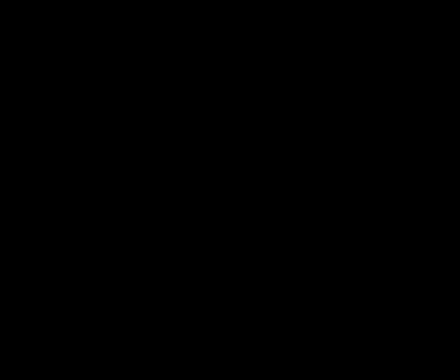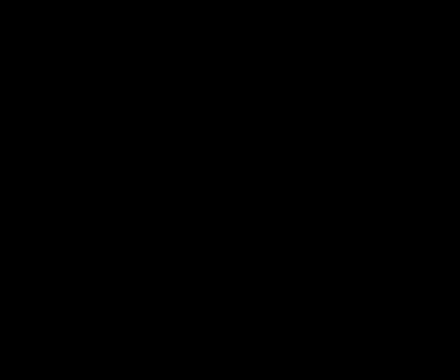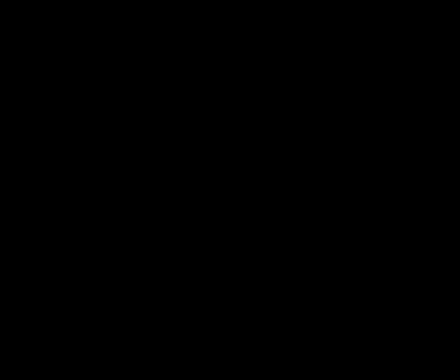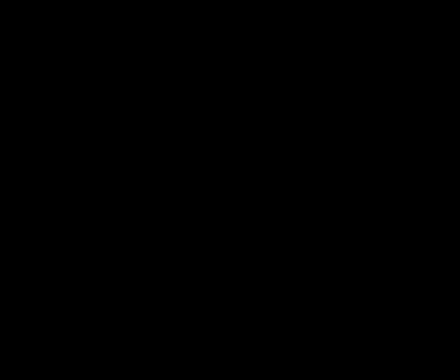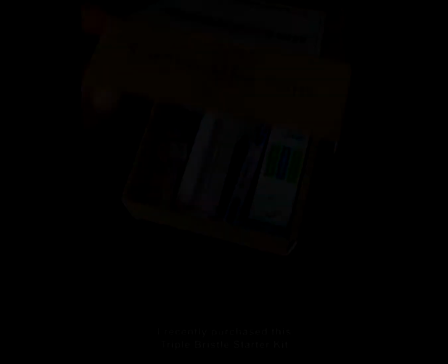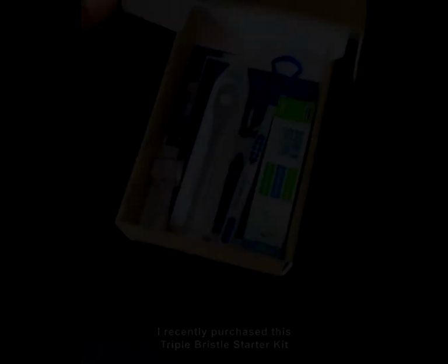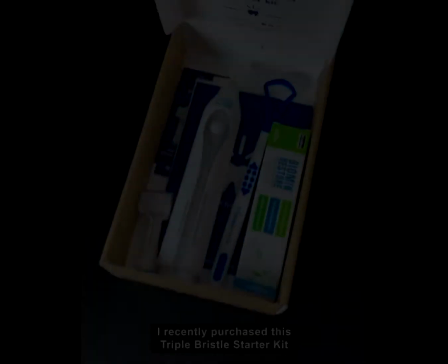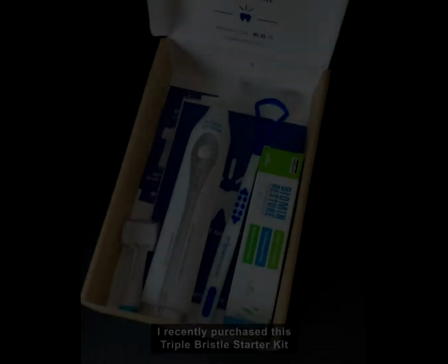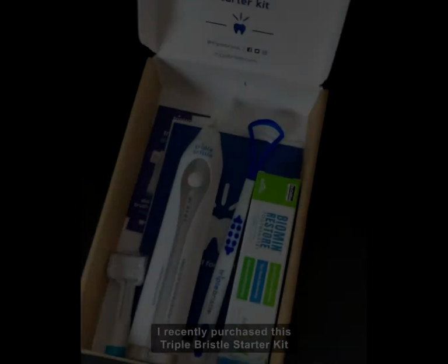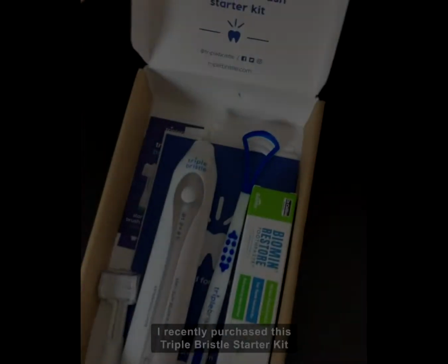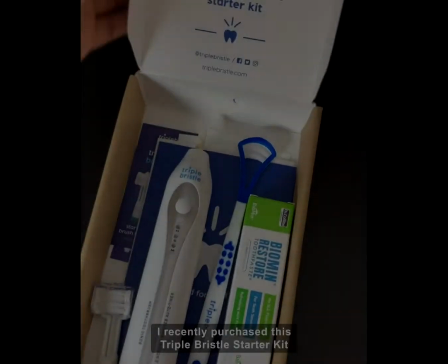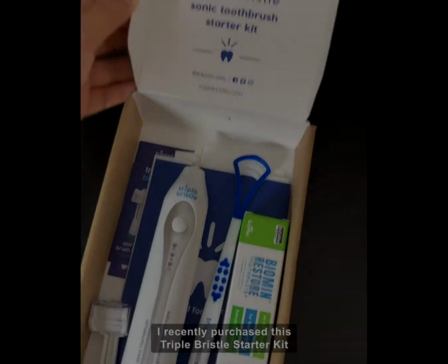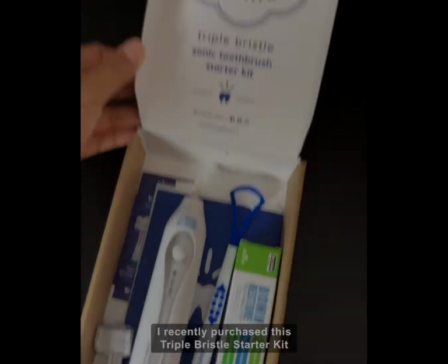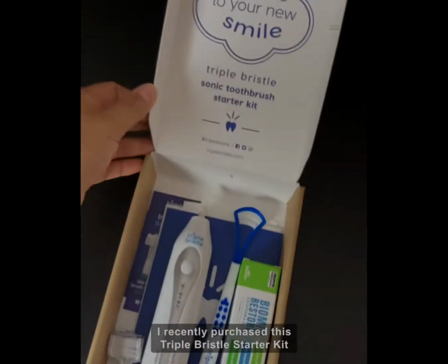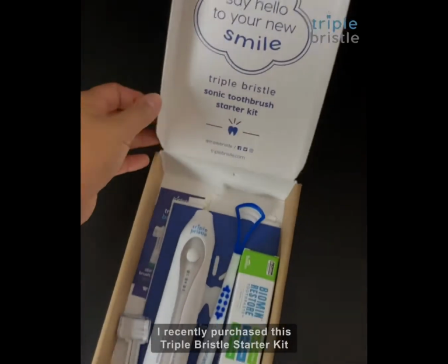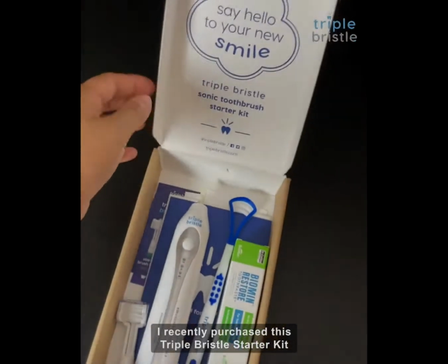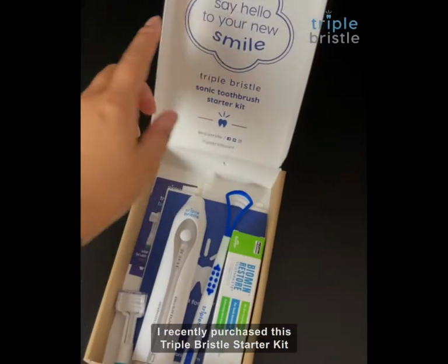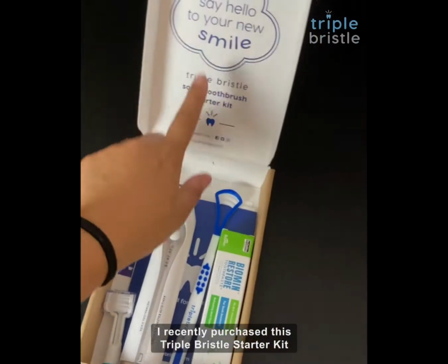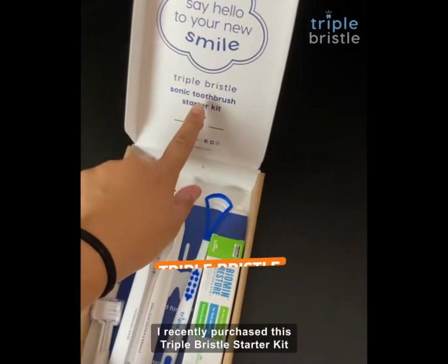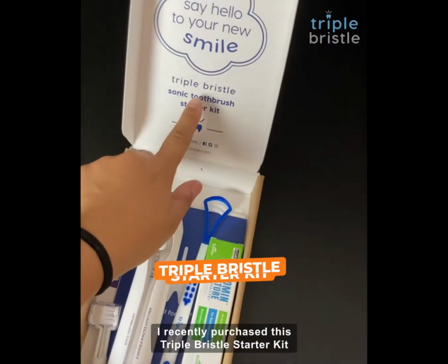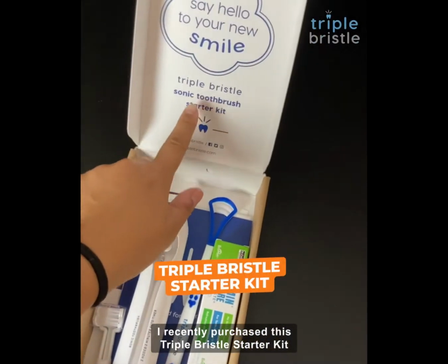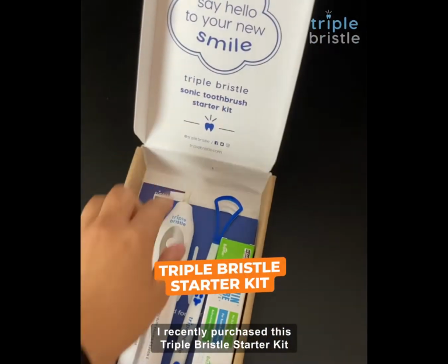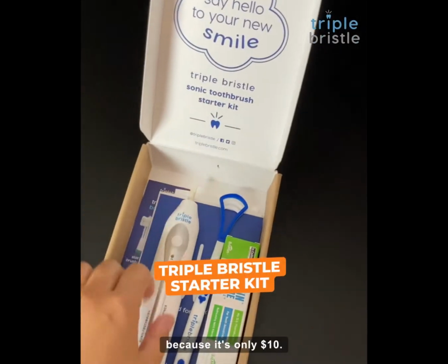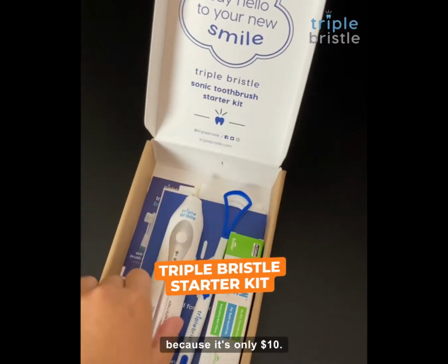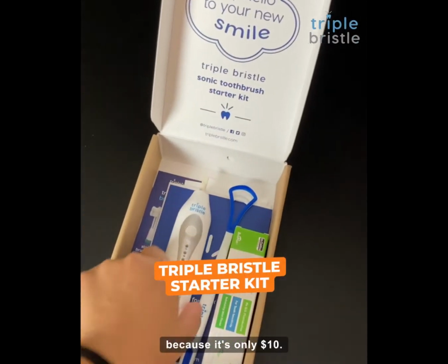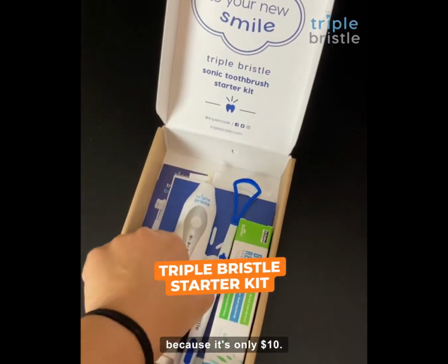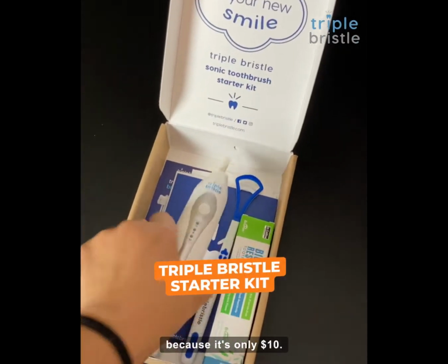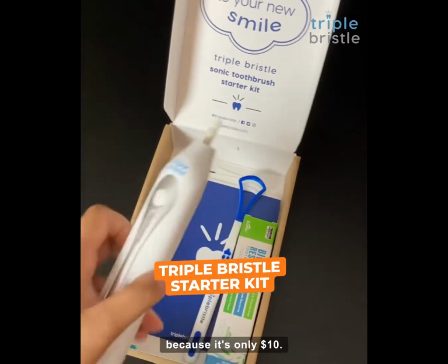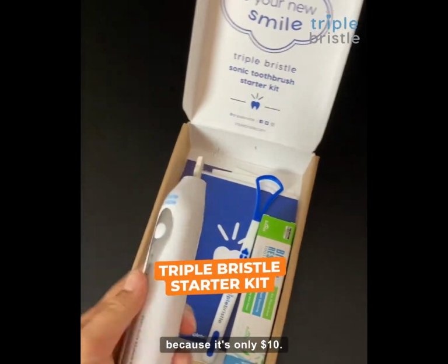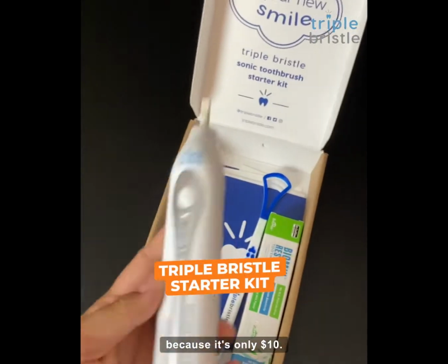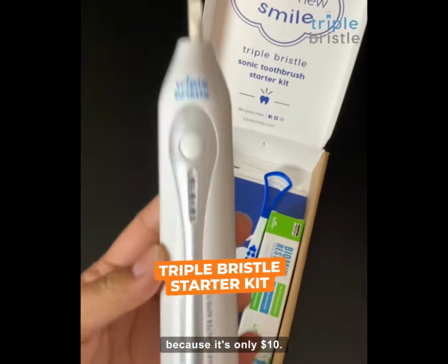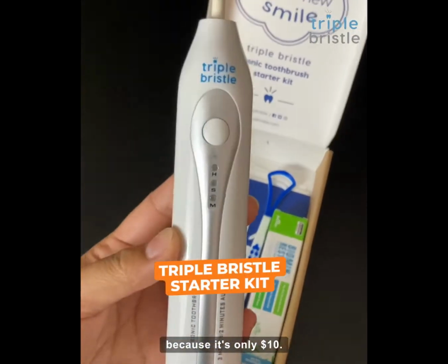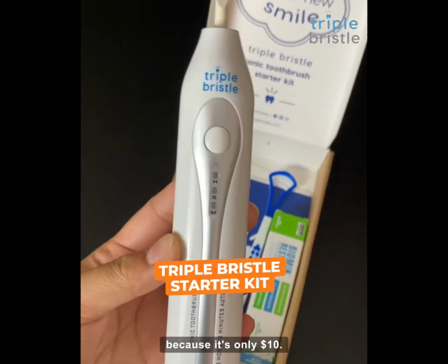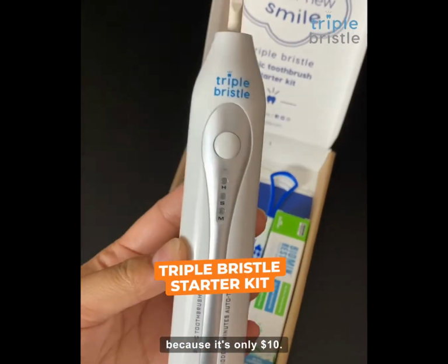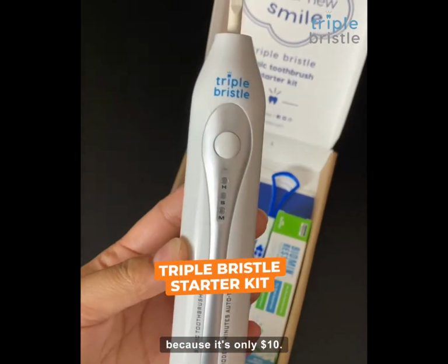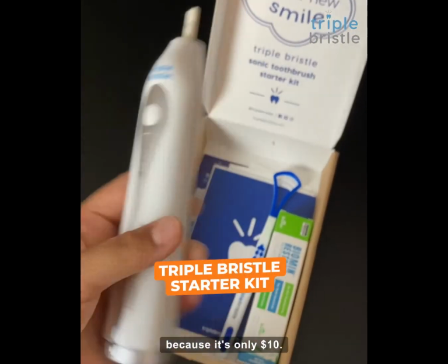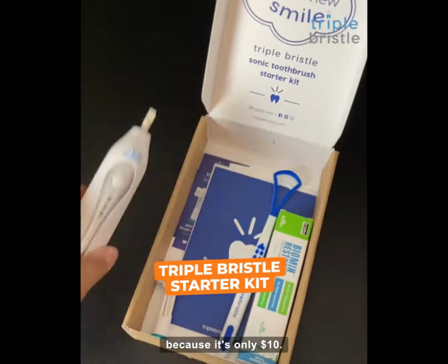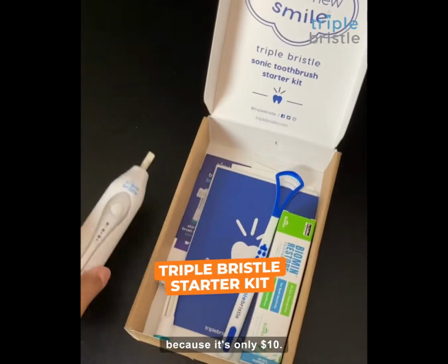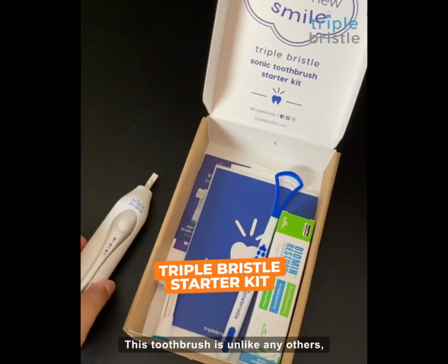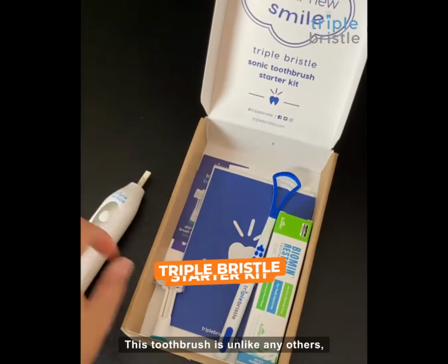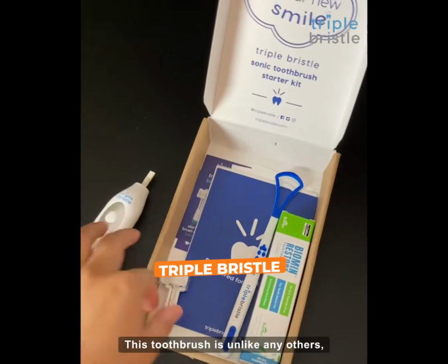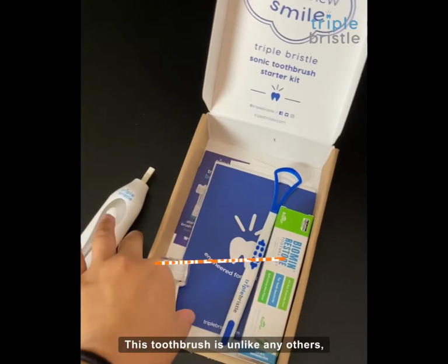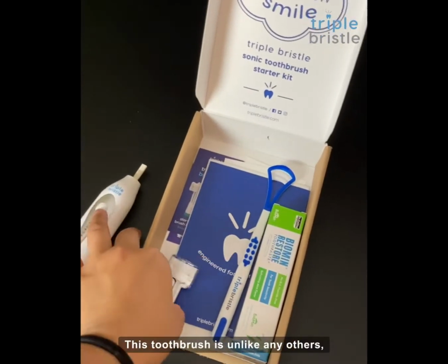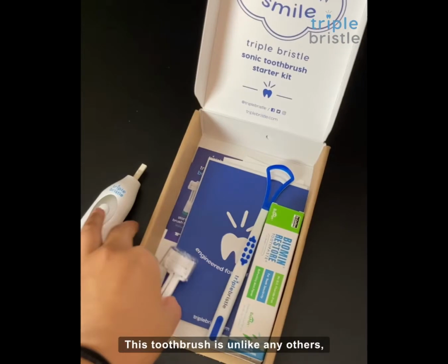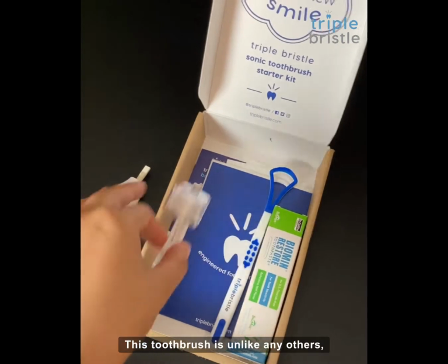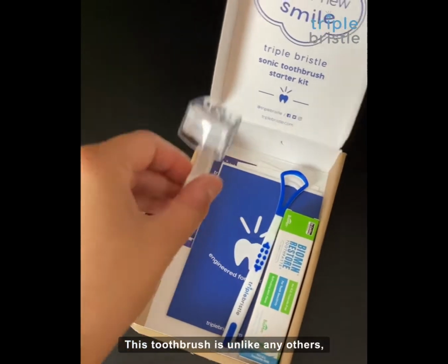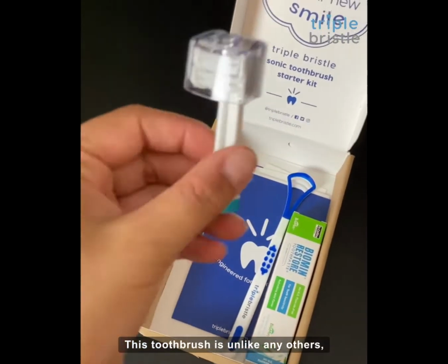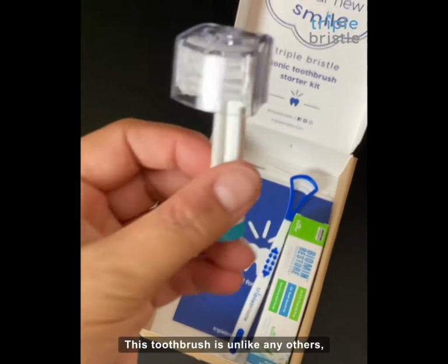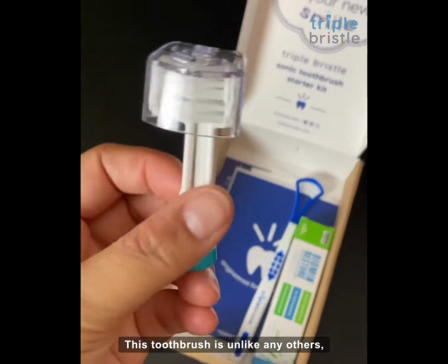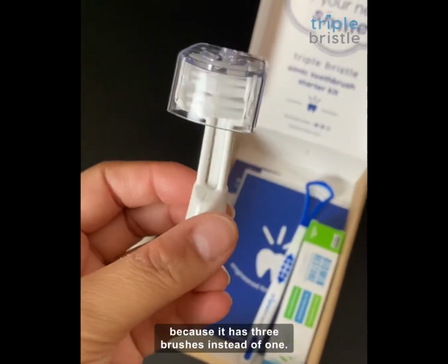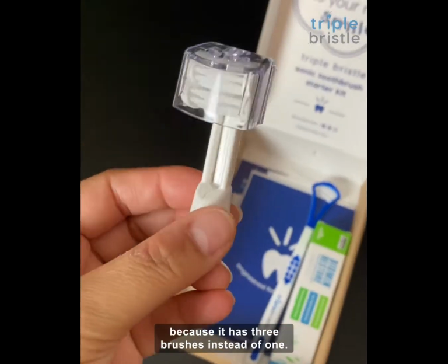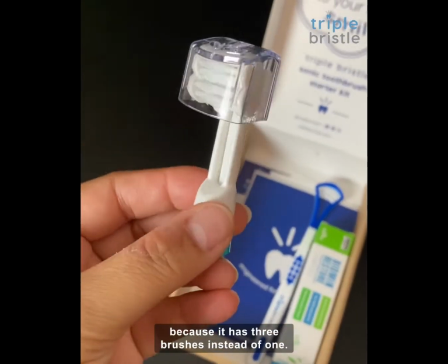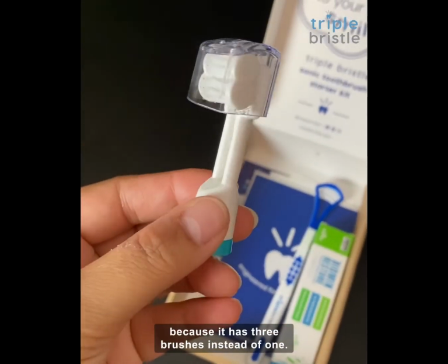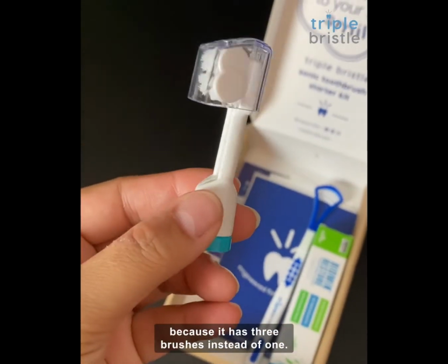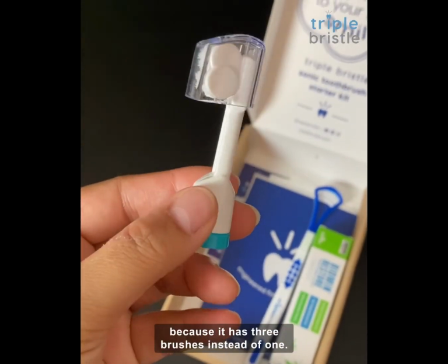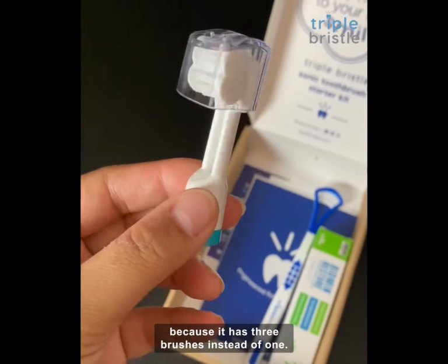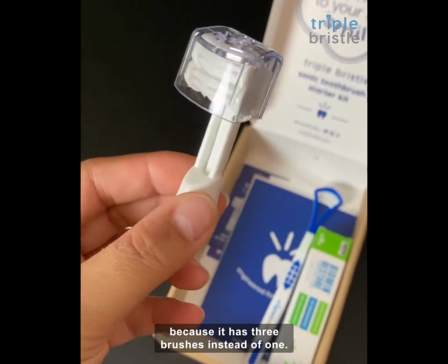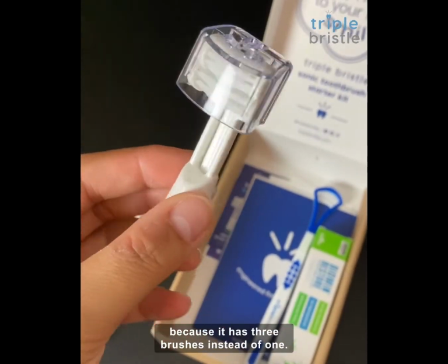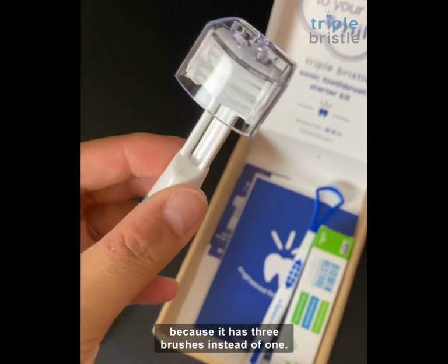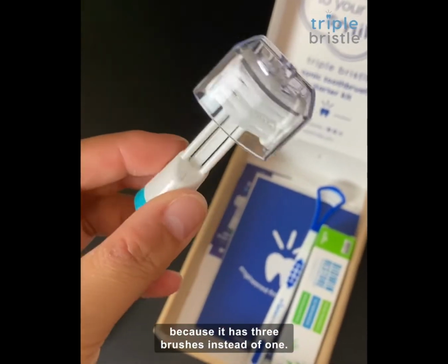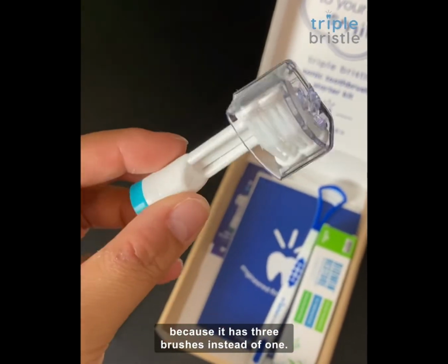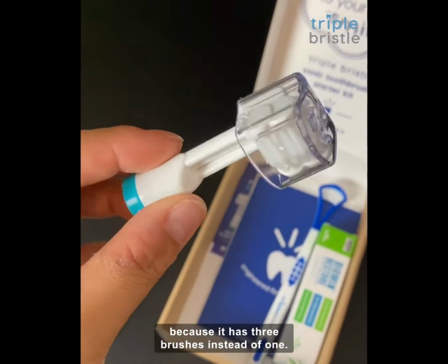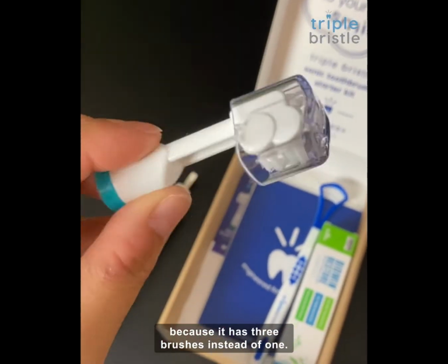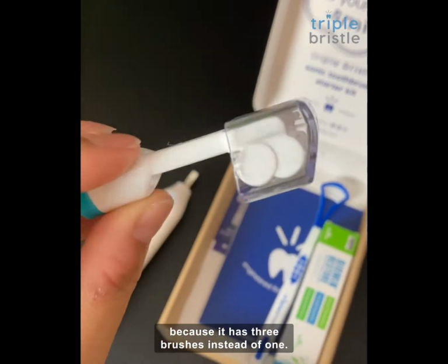I recently purchased this triple bristle starter kit because it's only $10. This toothbrush is unlike any others because it has three brushes instead of one.